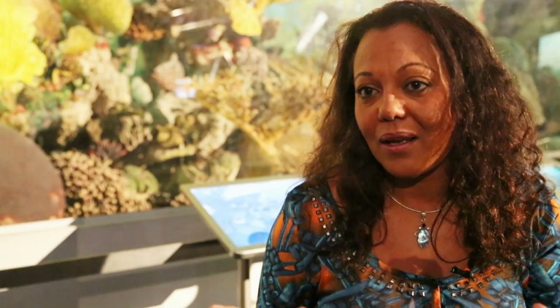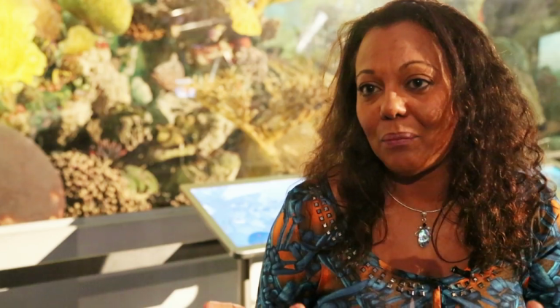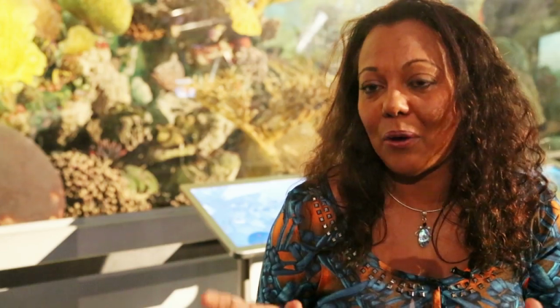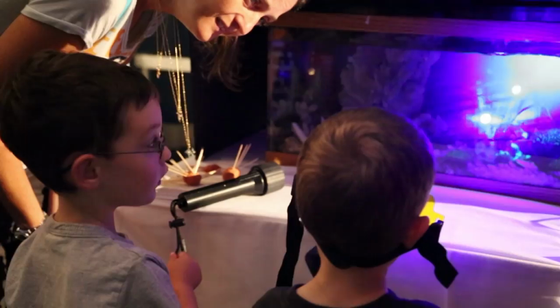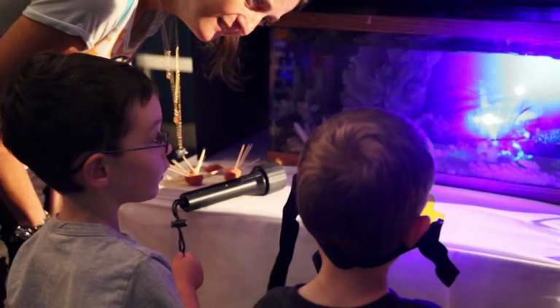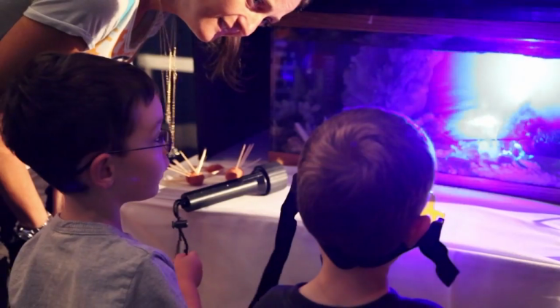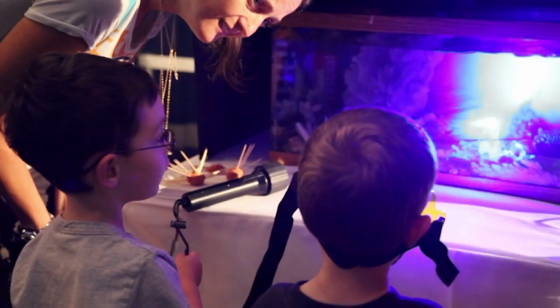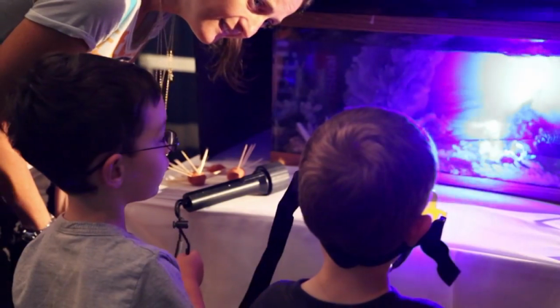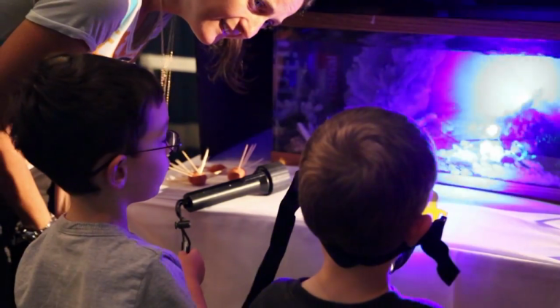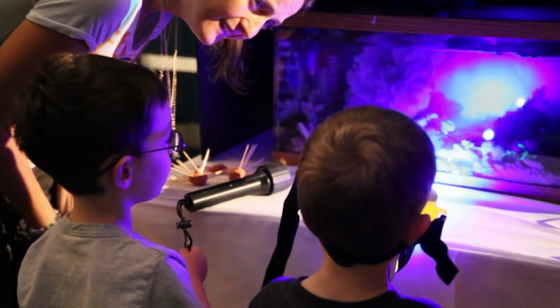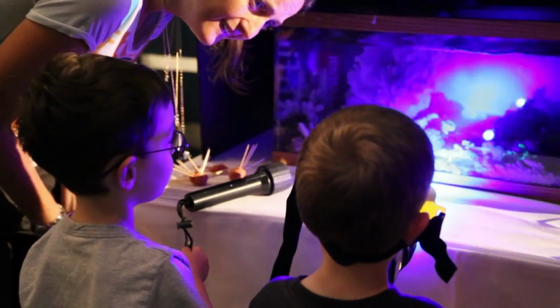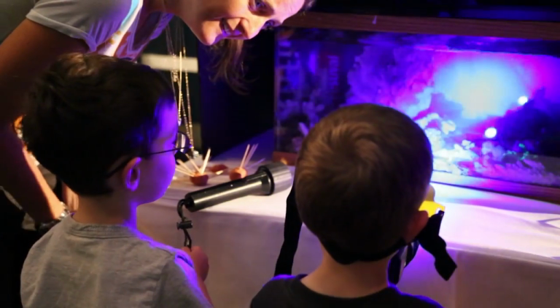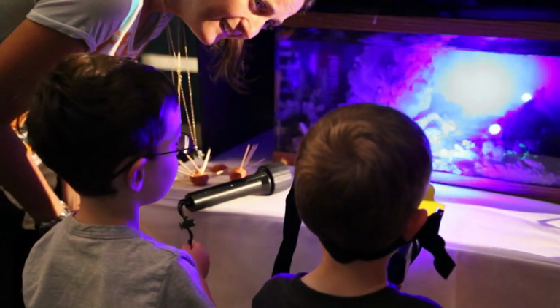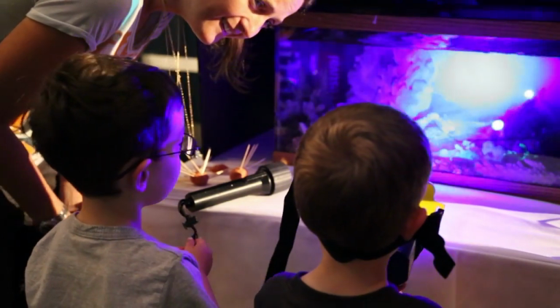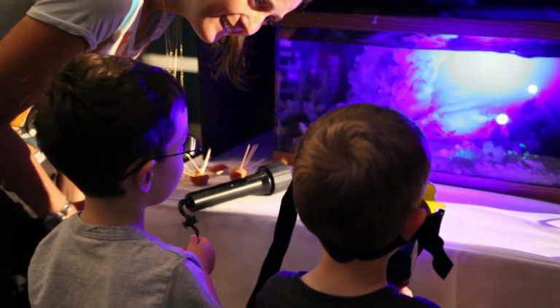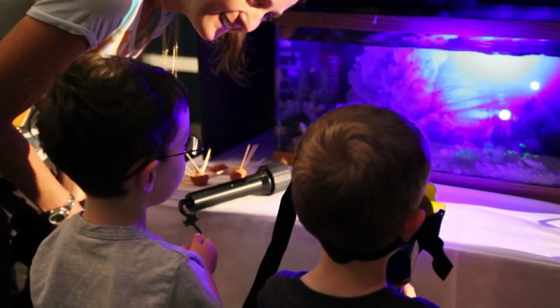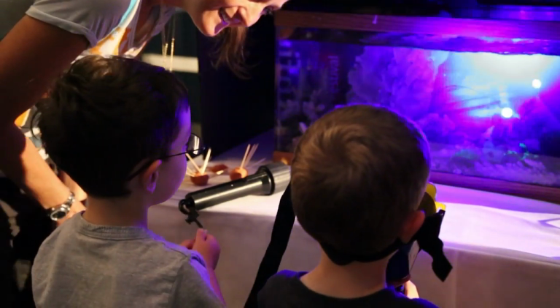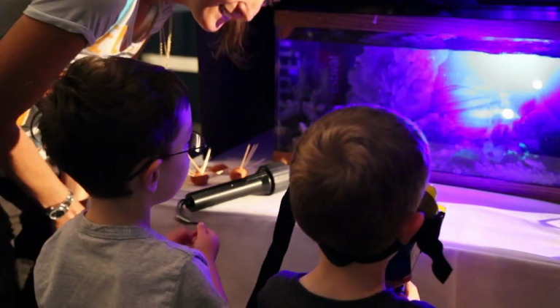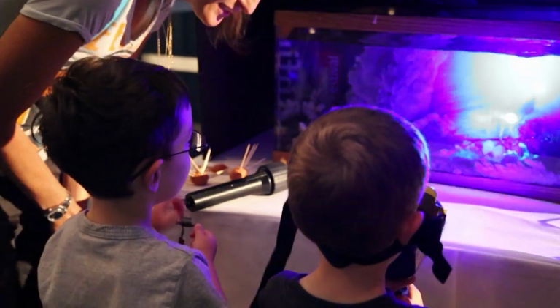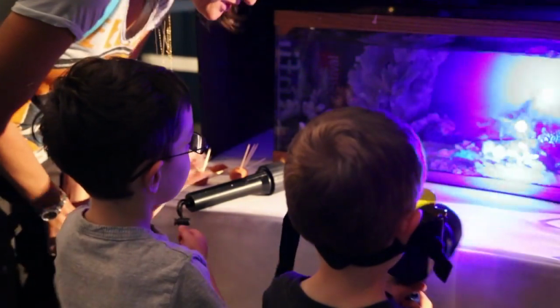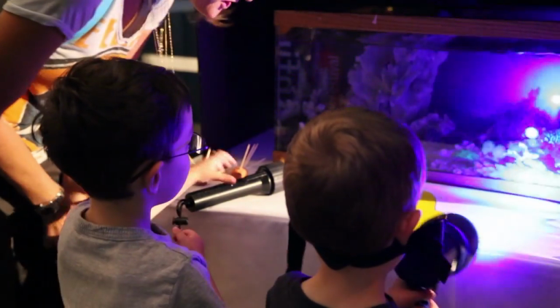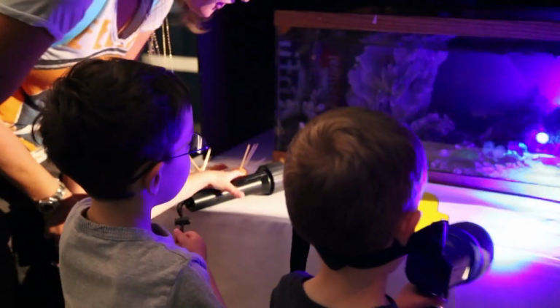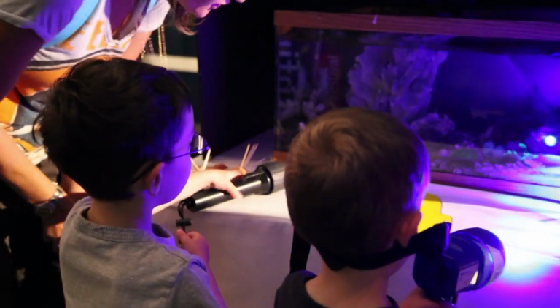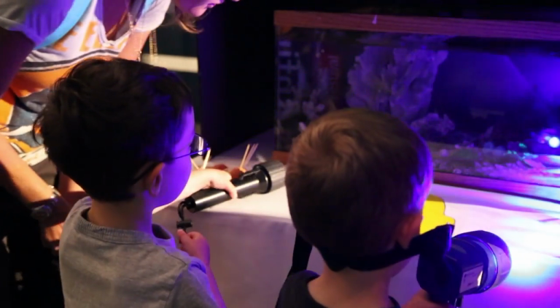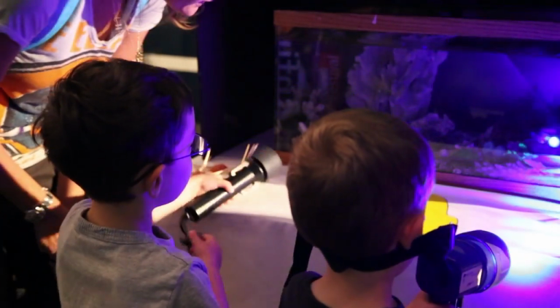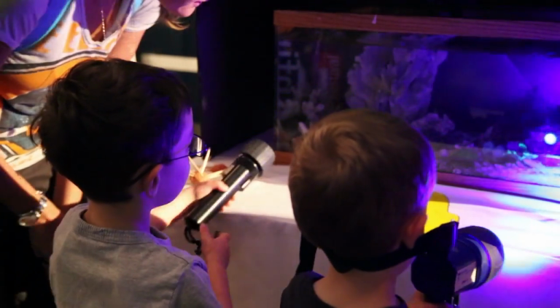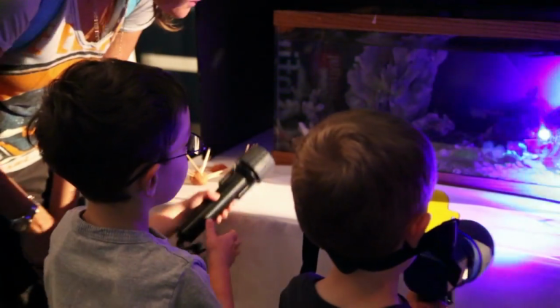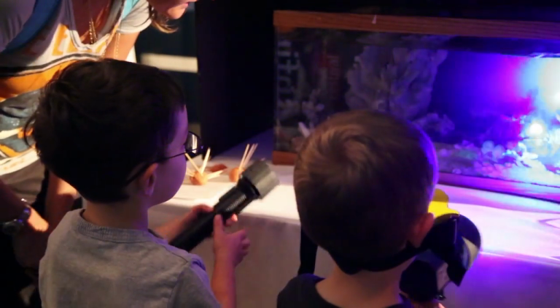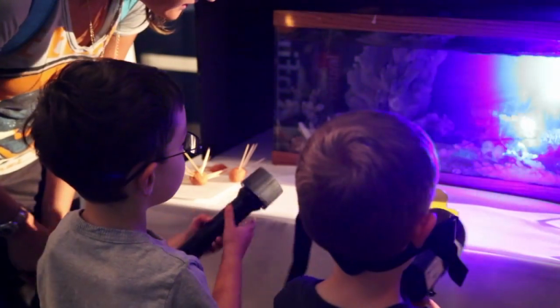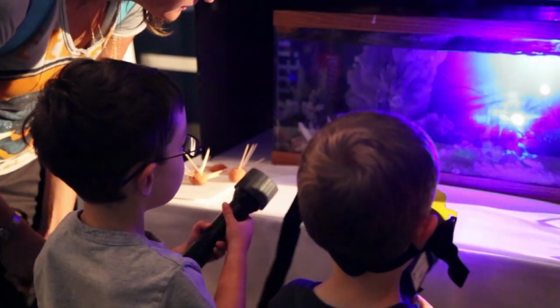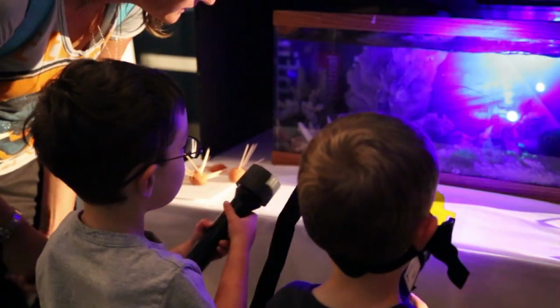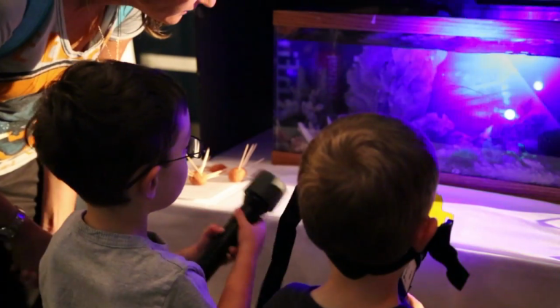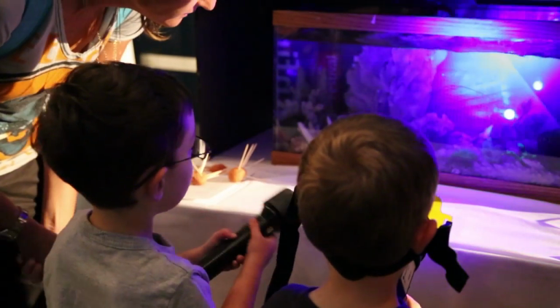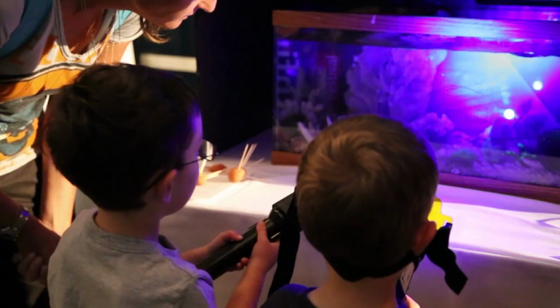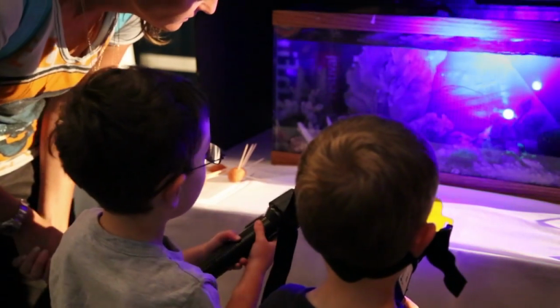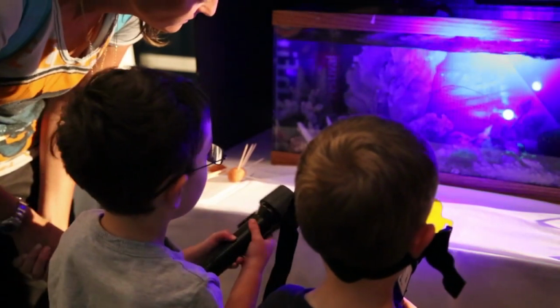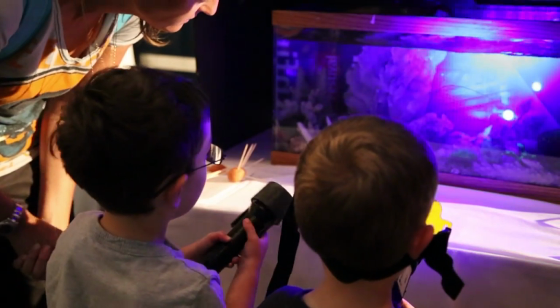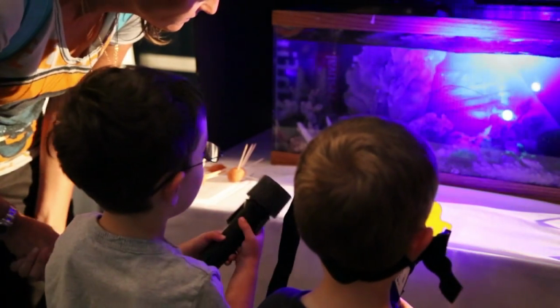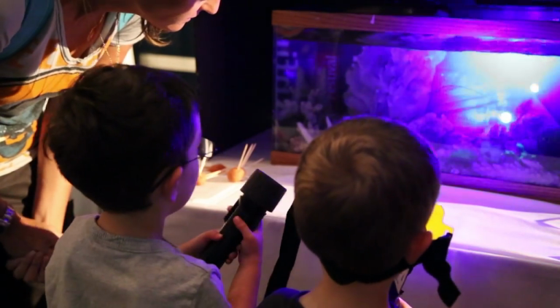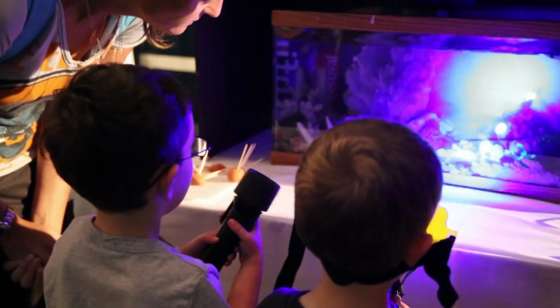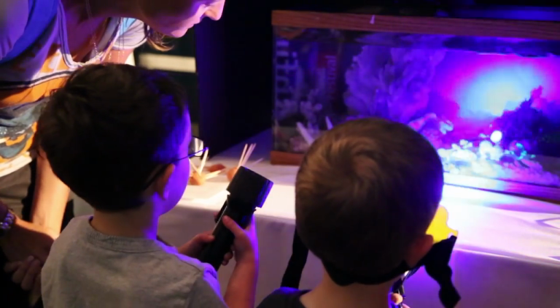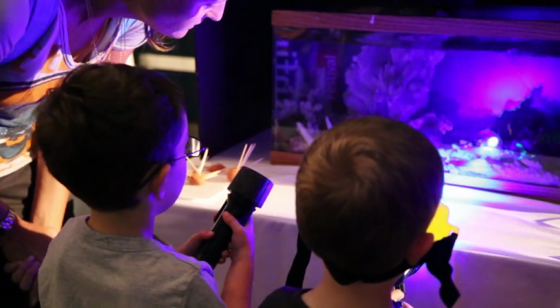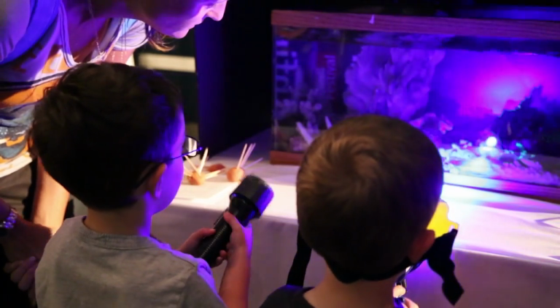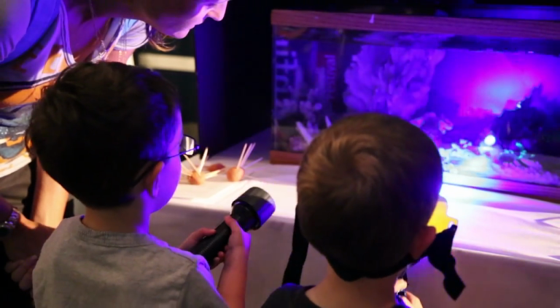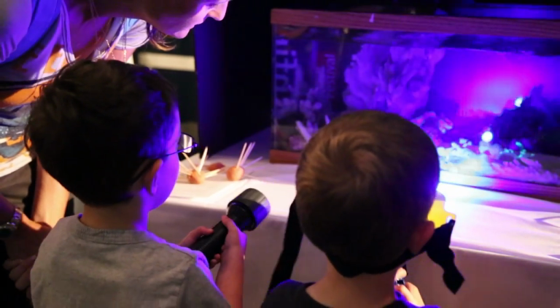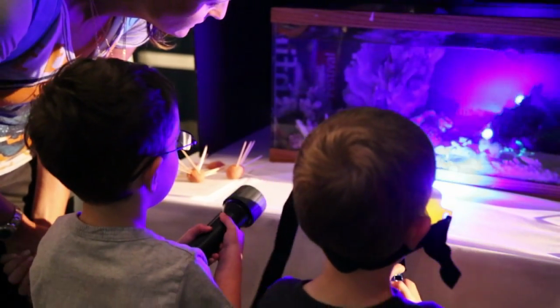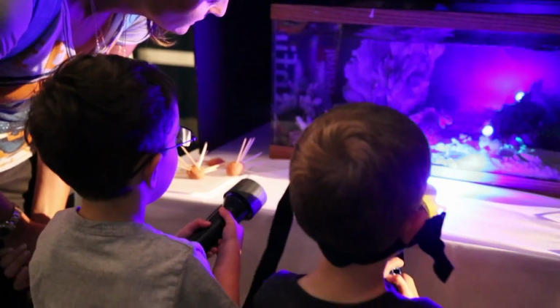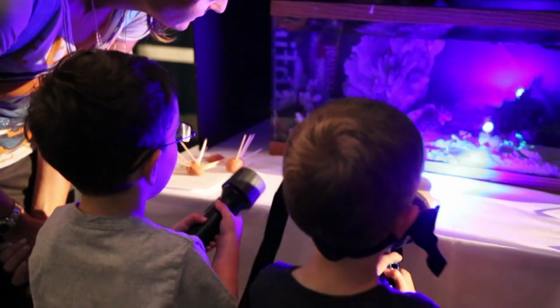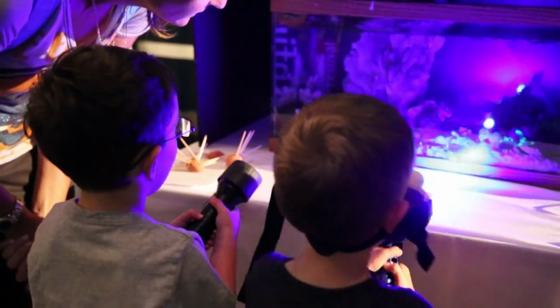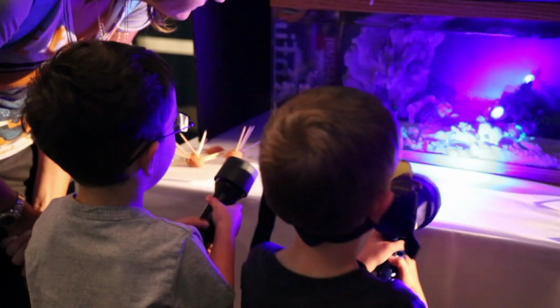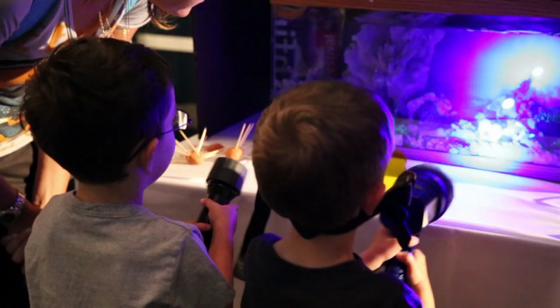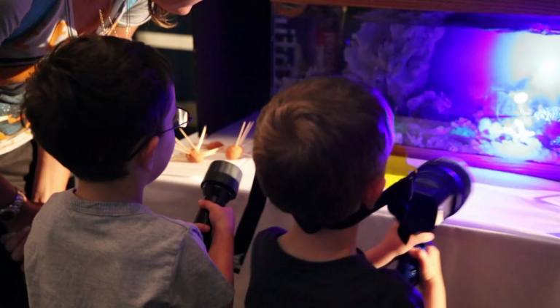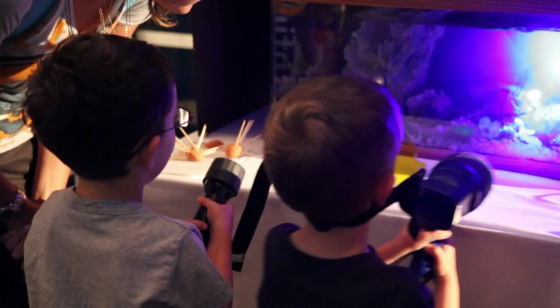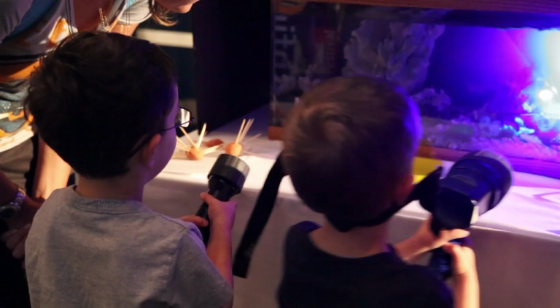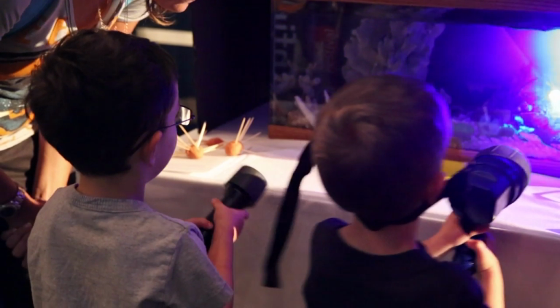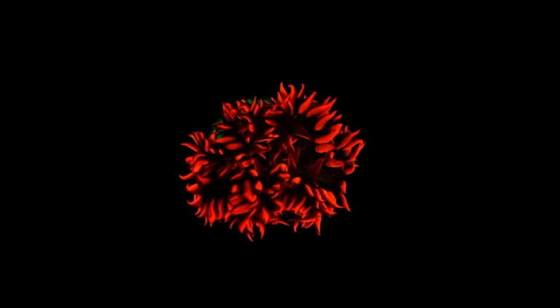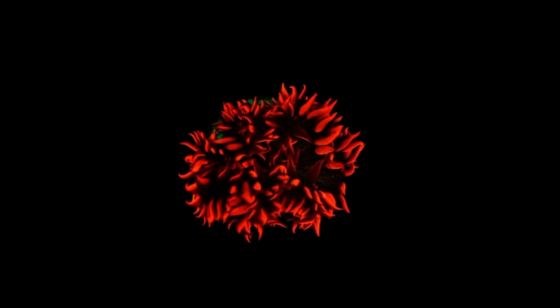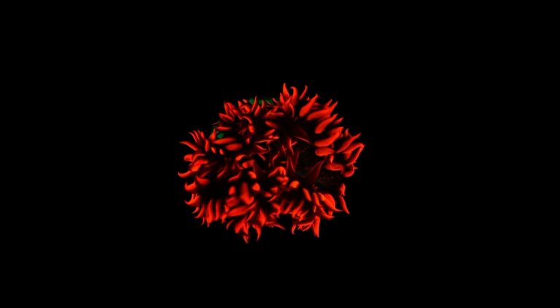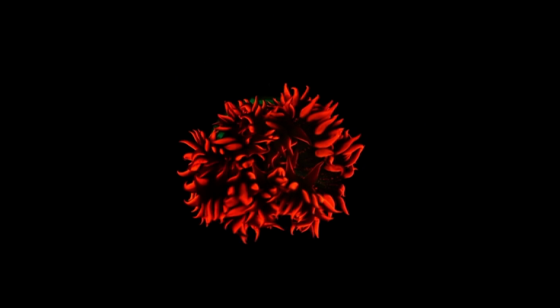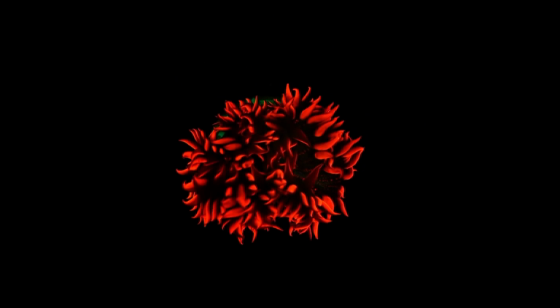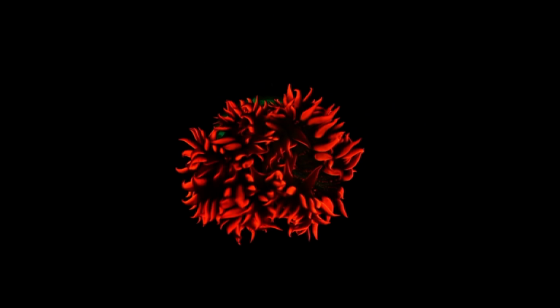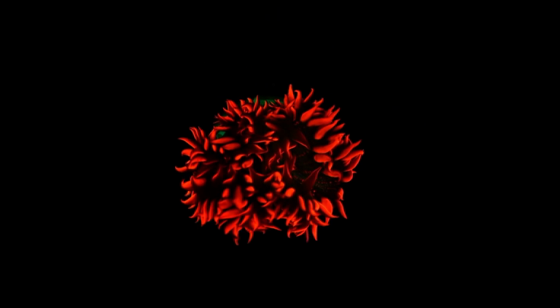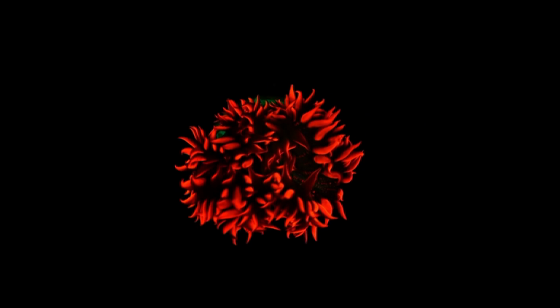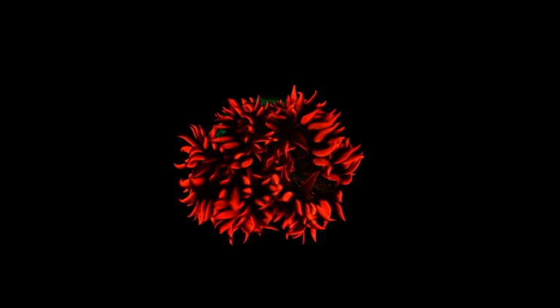But when we switch off the lights and put the corals in the dark and turn on the blue light, then we can see their fluorescence.